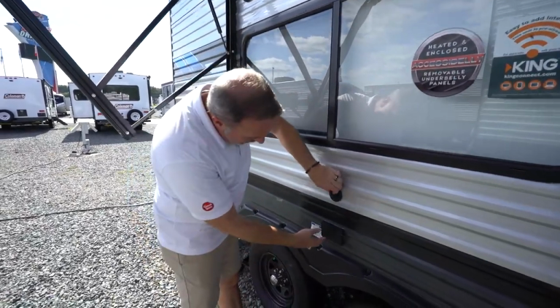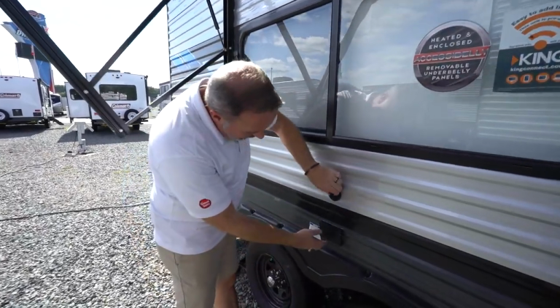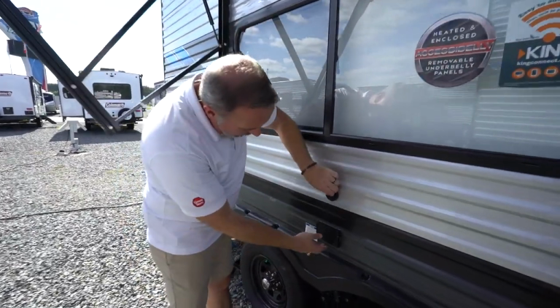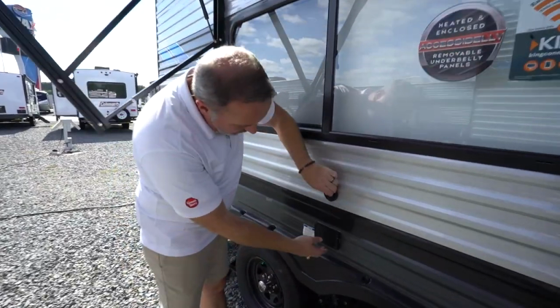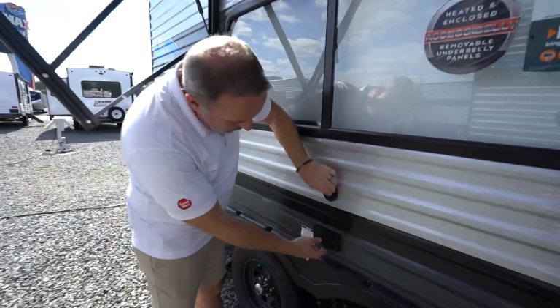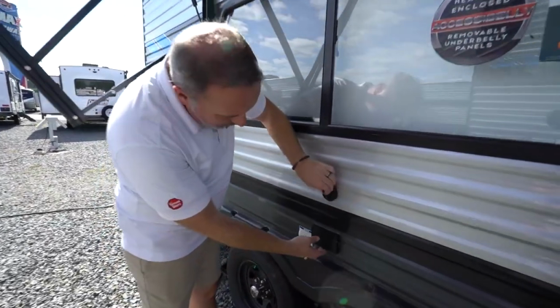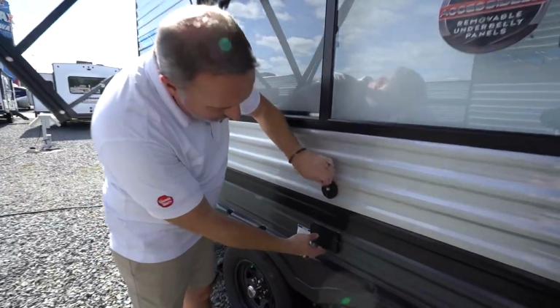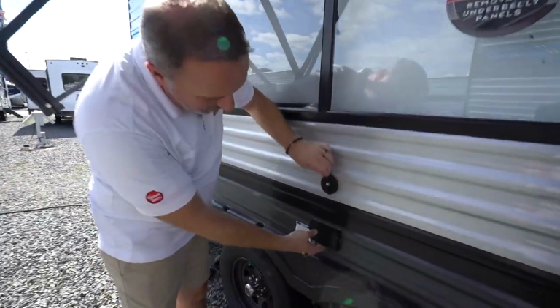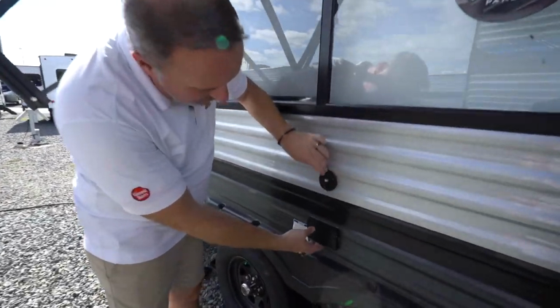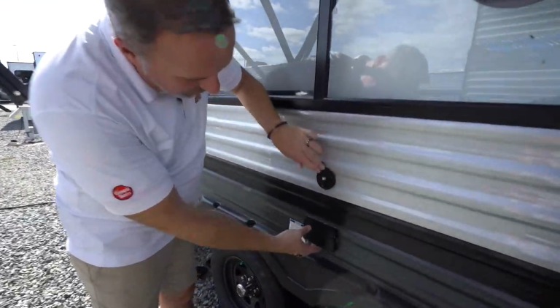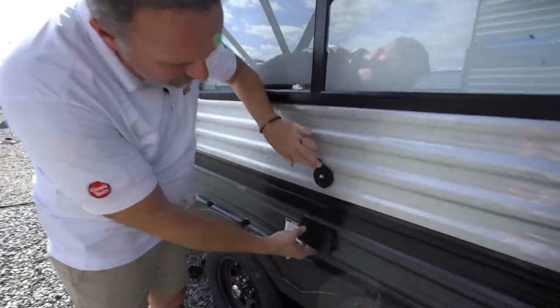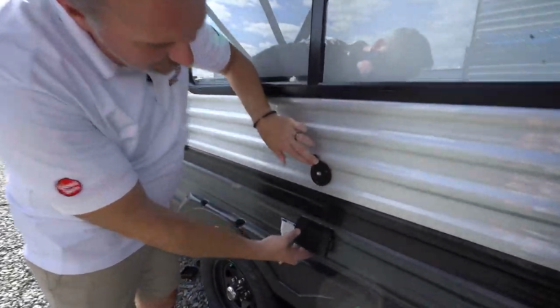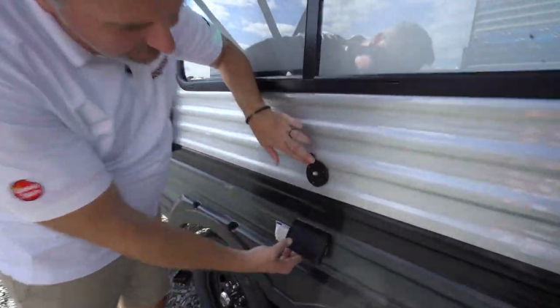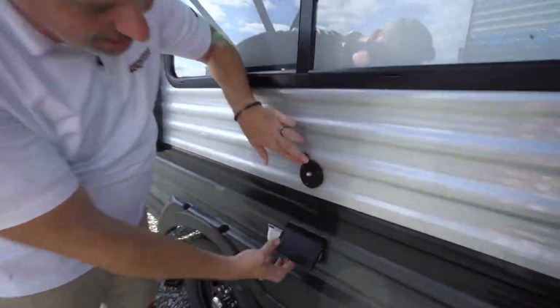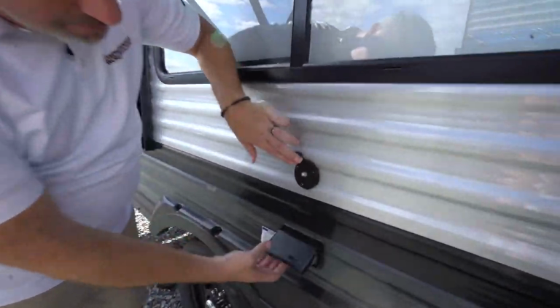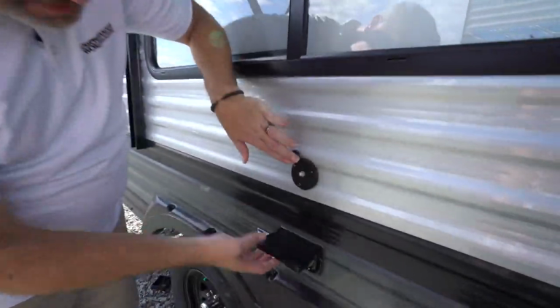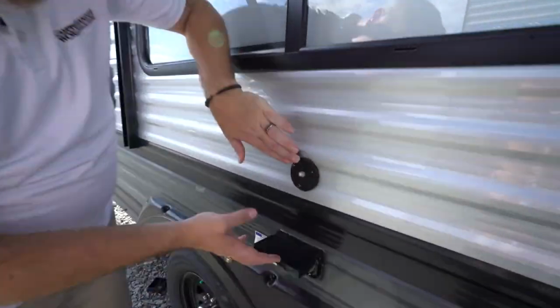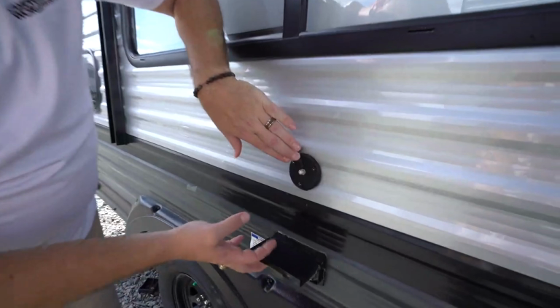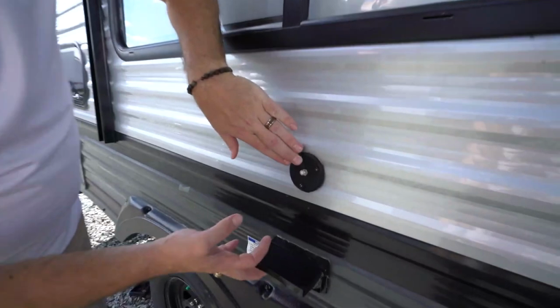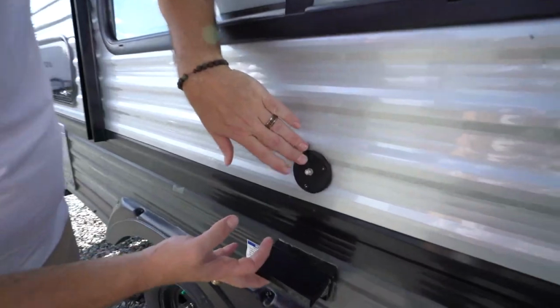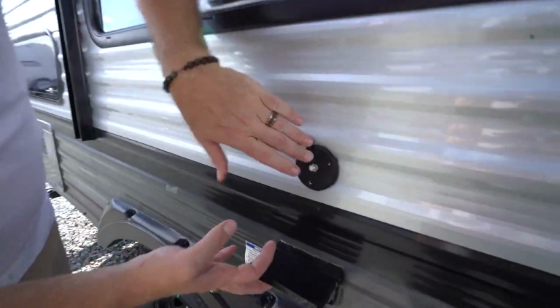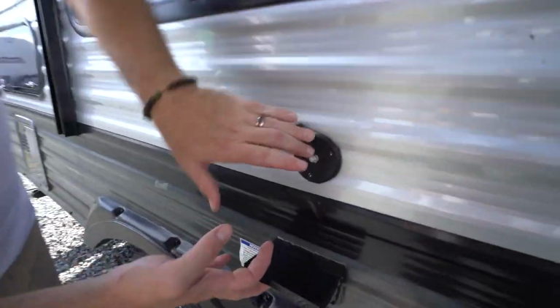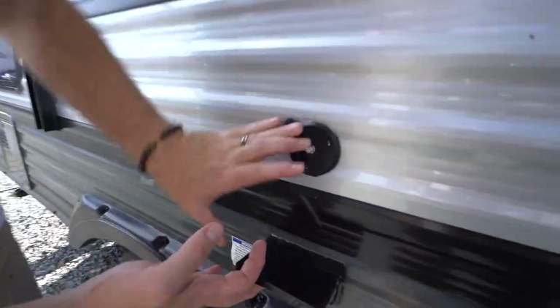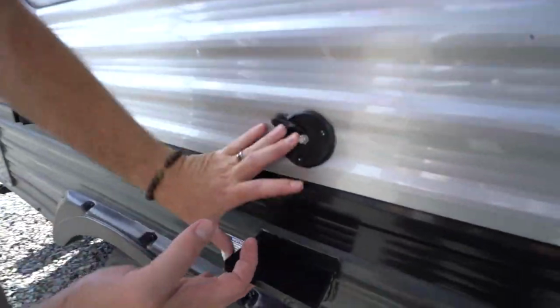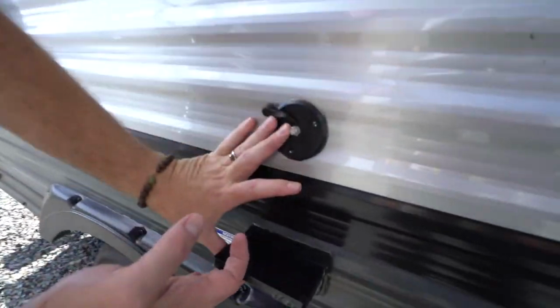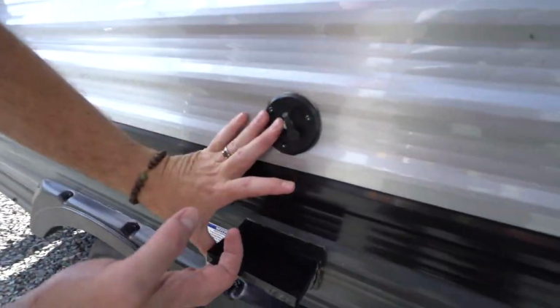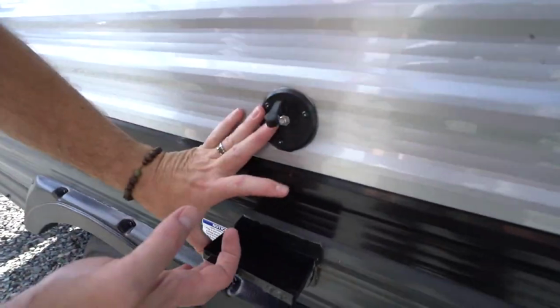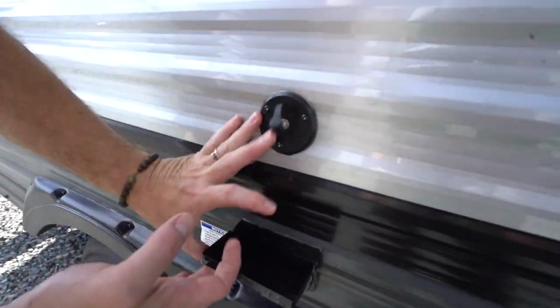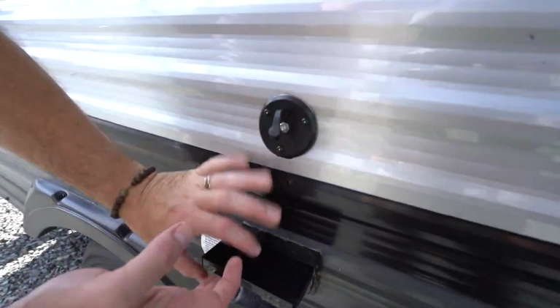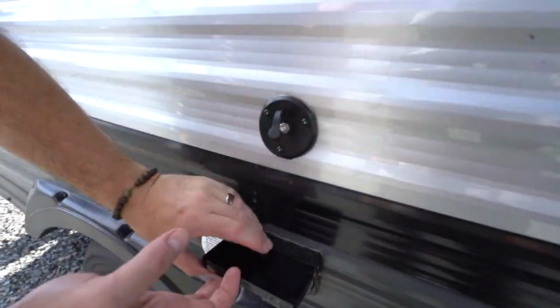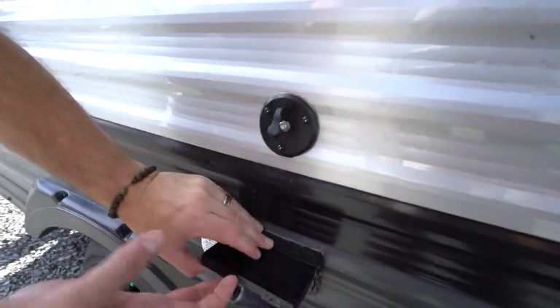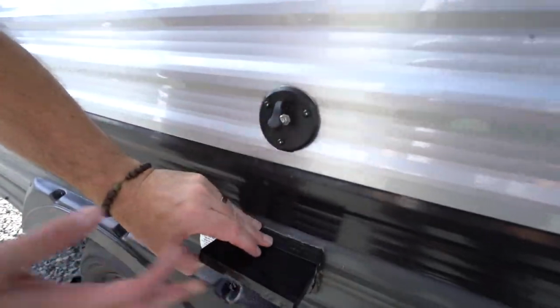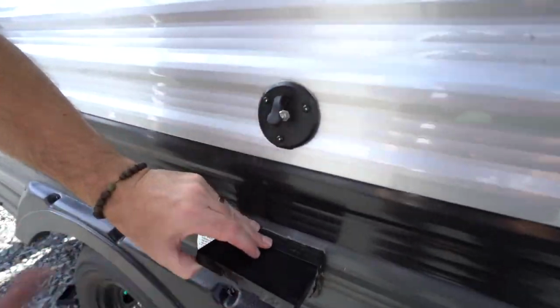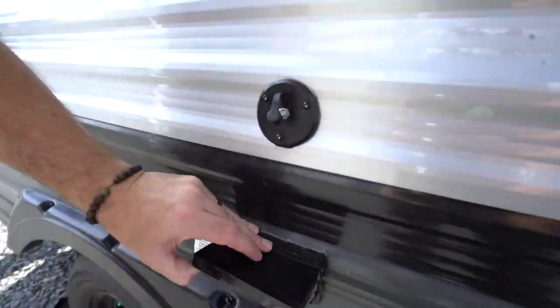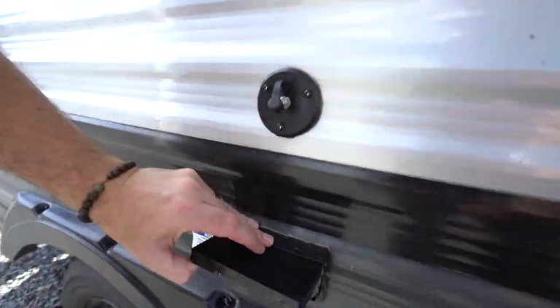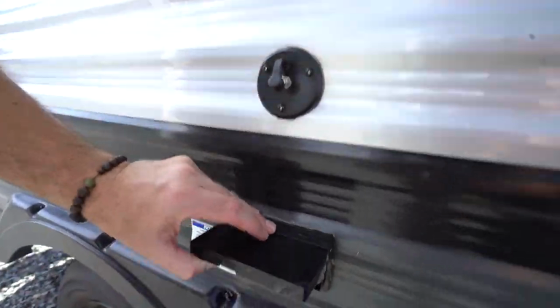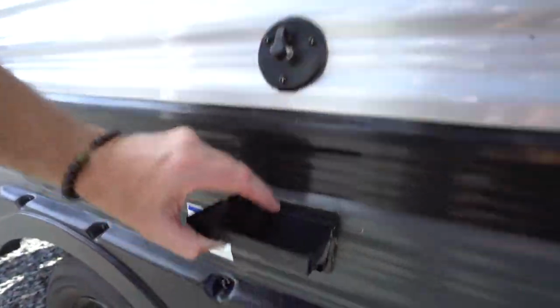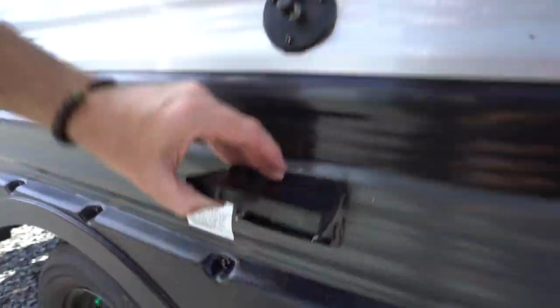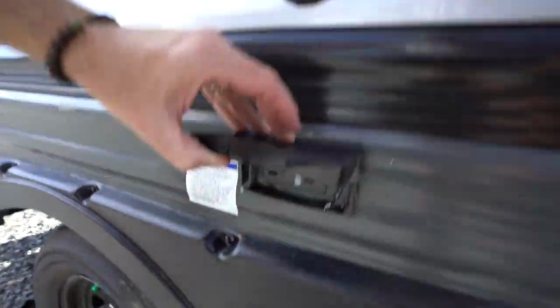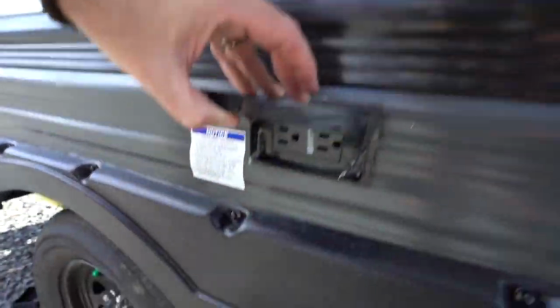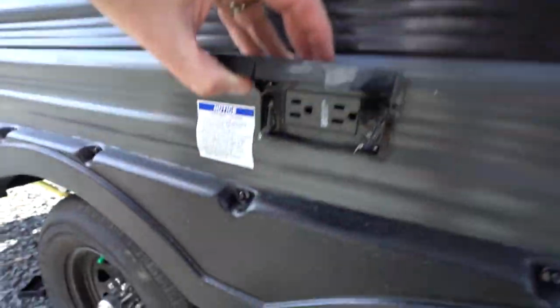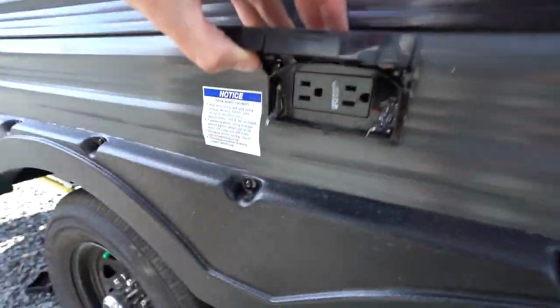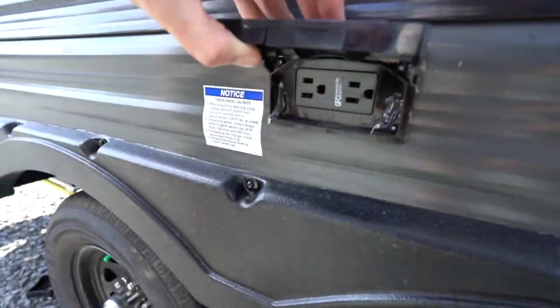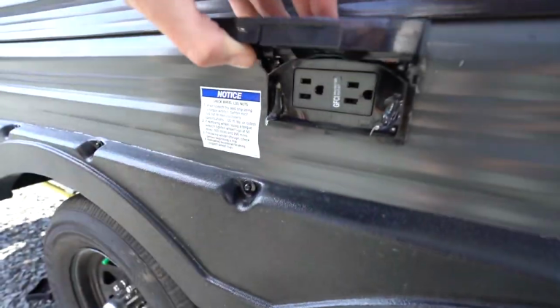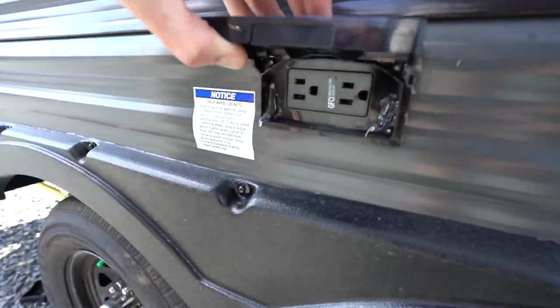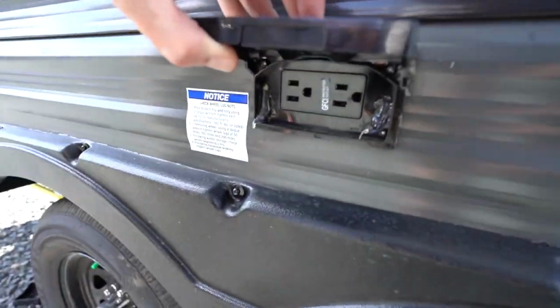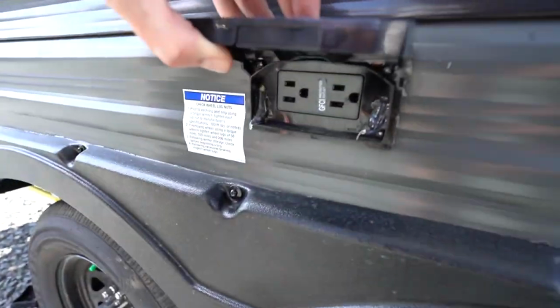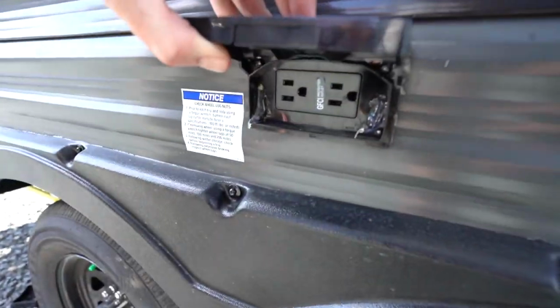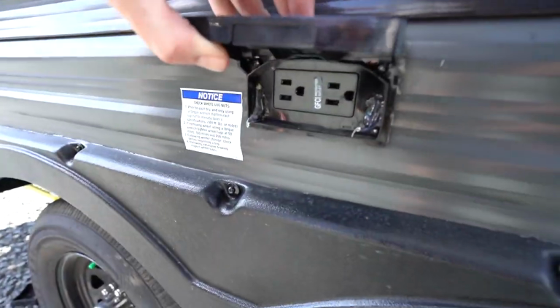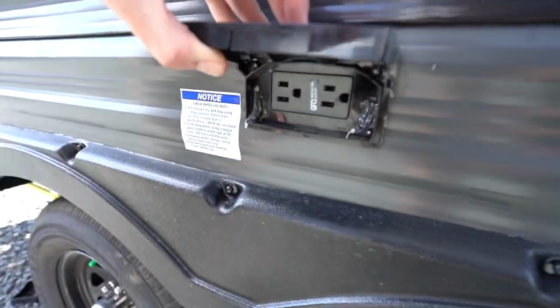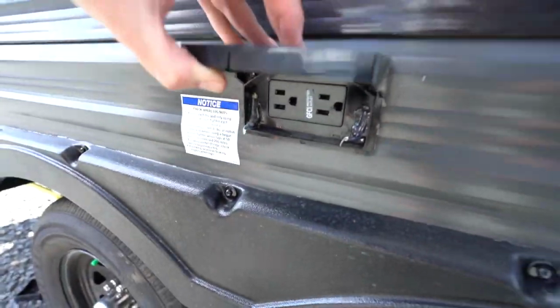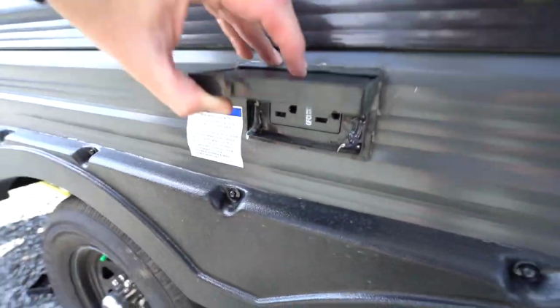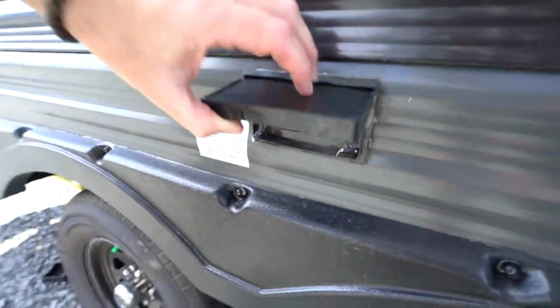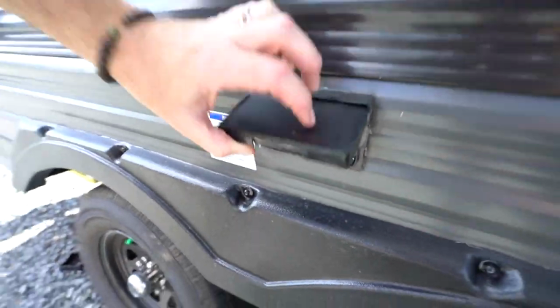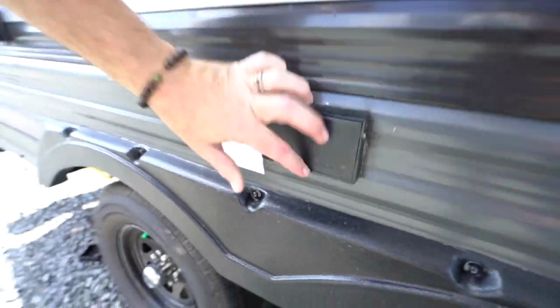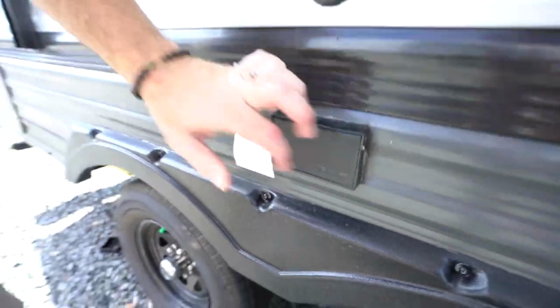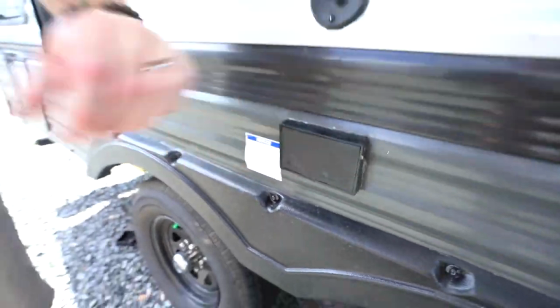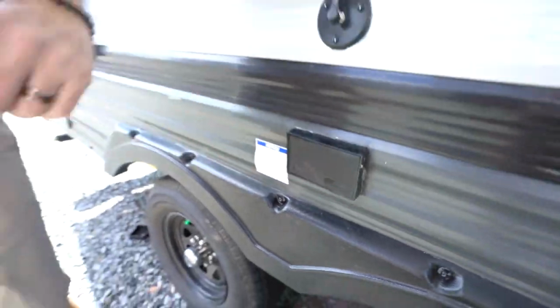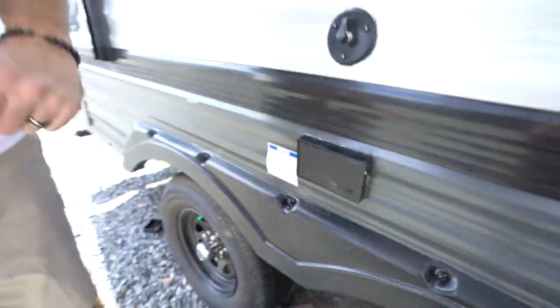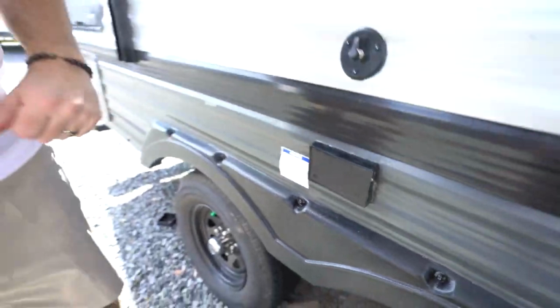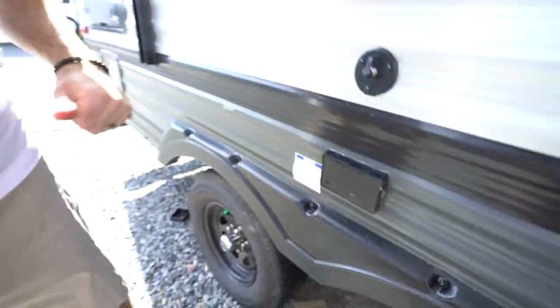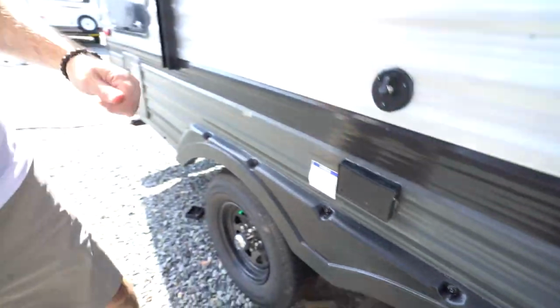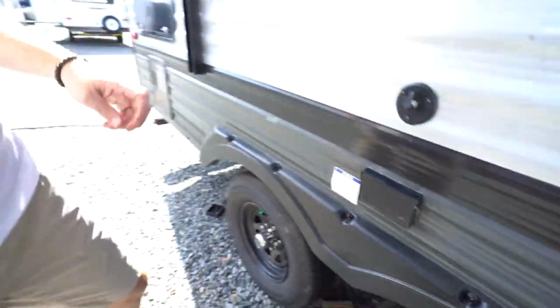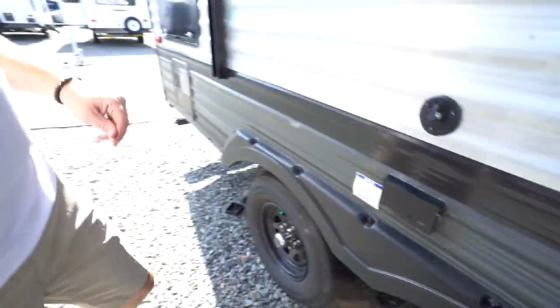If you do have outside entertainment, you'll notice your cable connection there and your GFCI outlet right there.